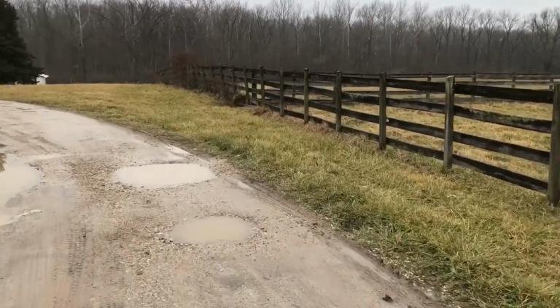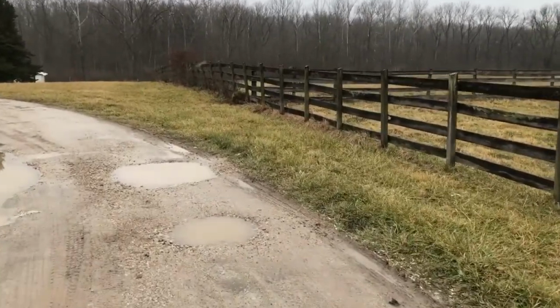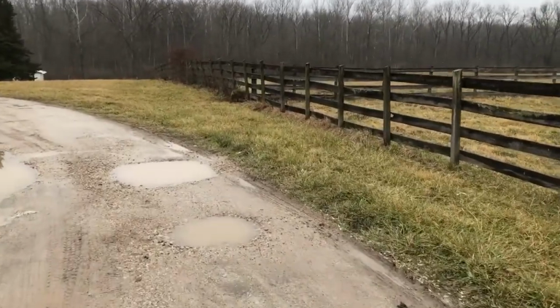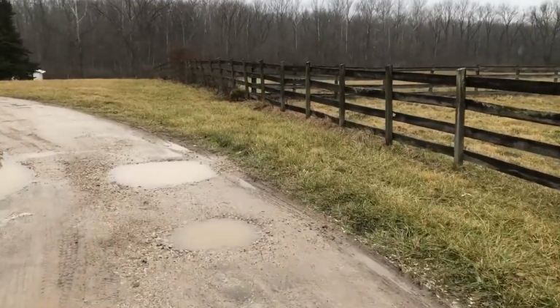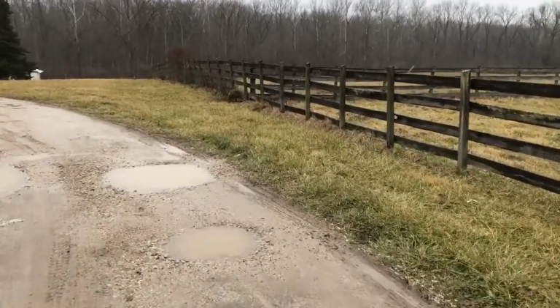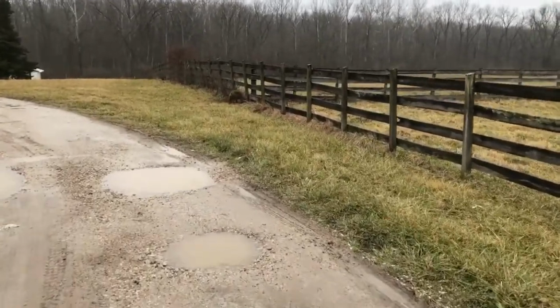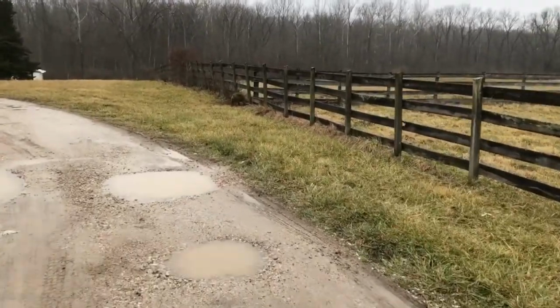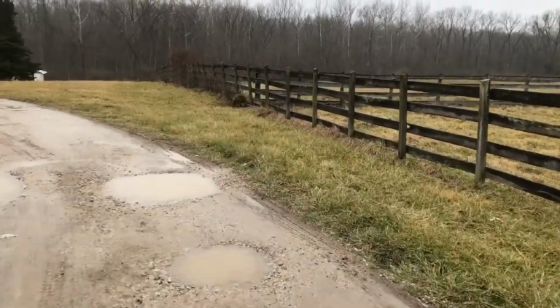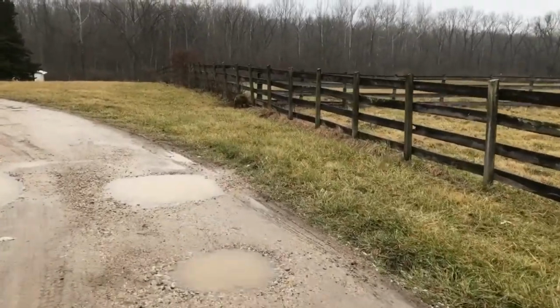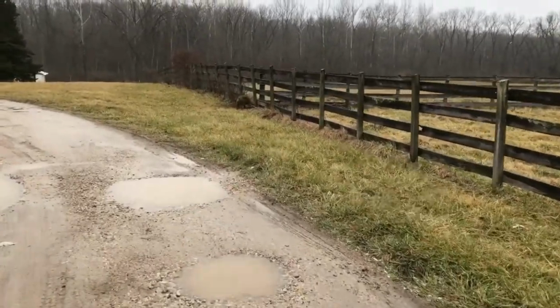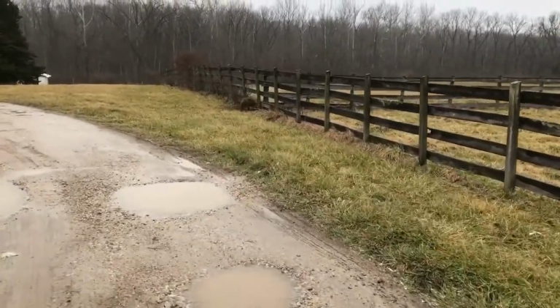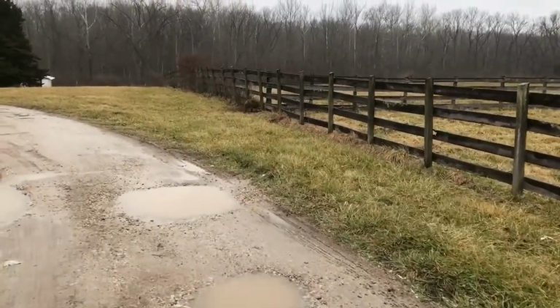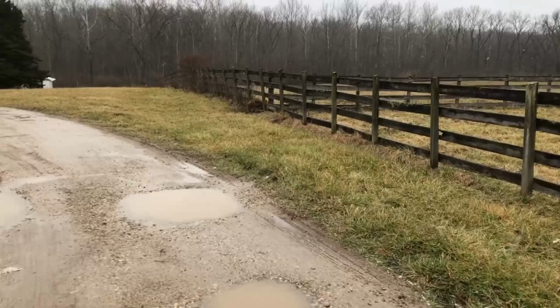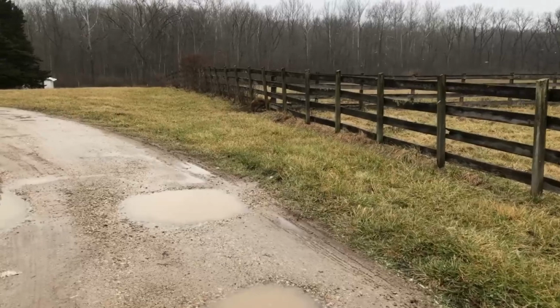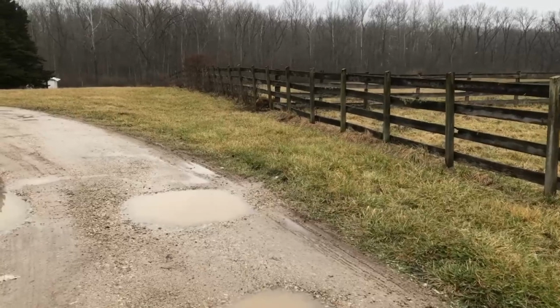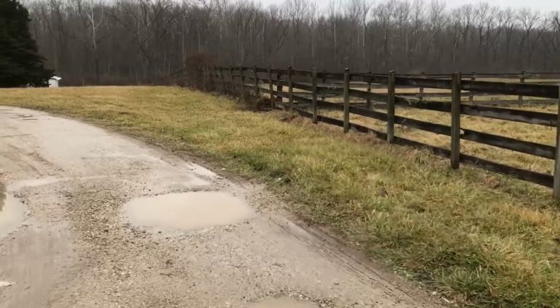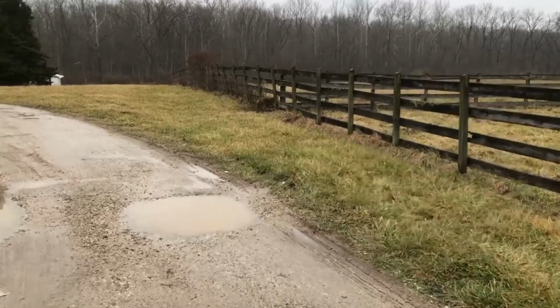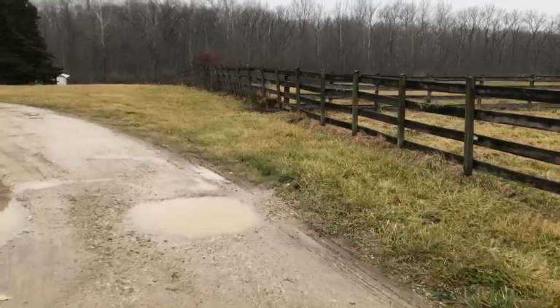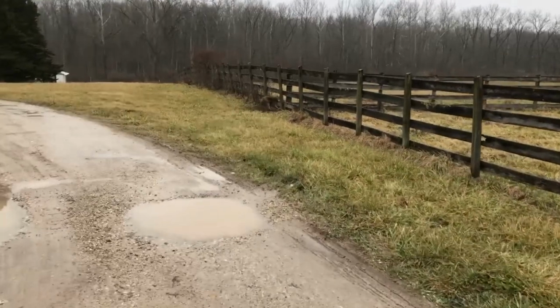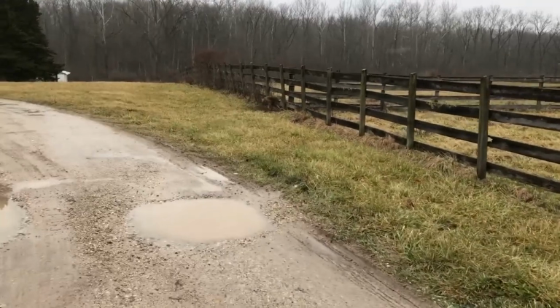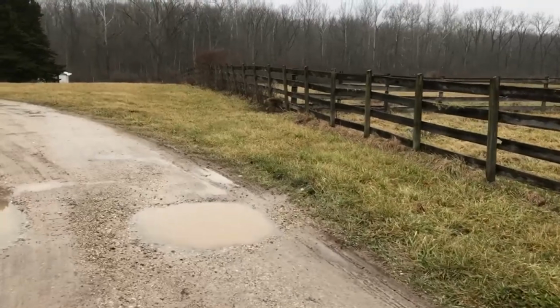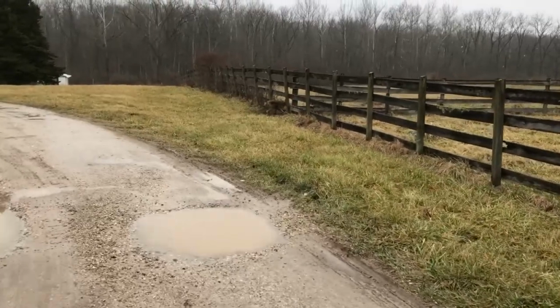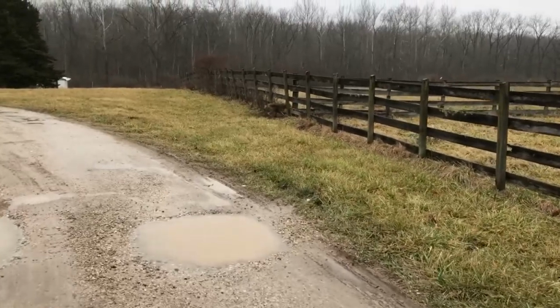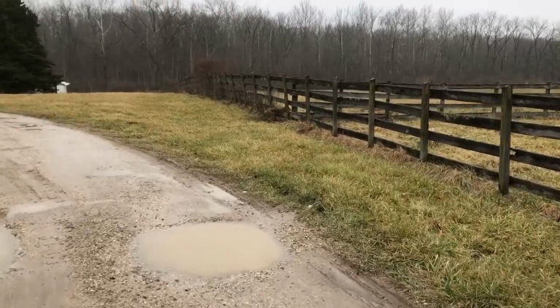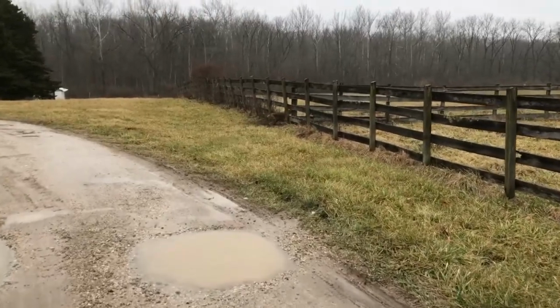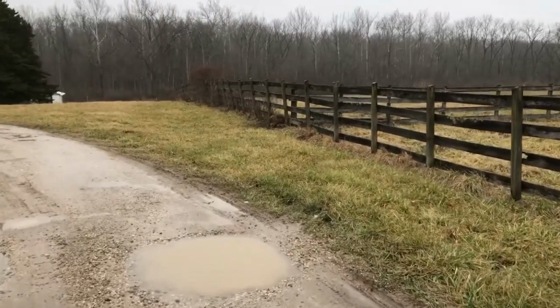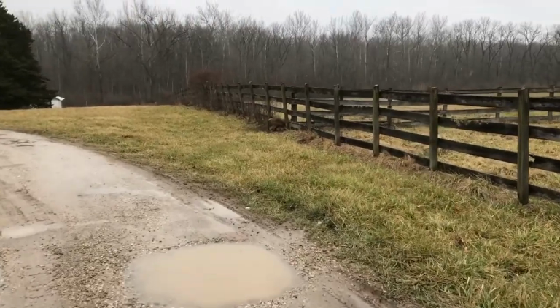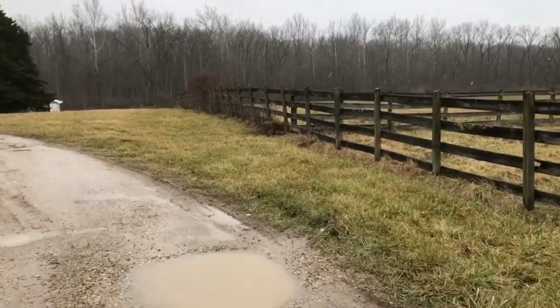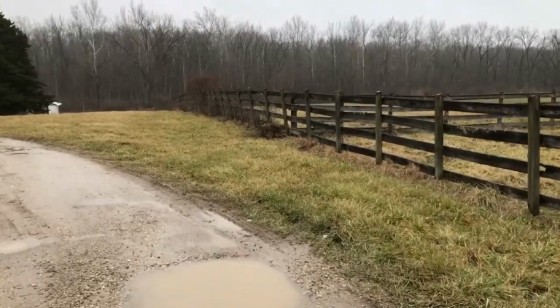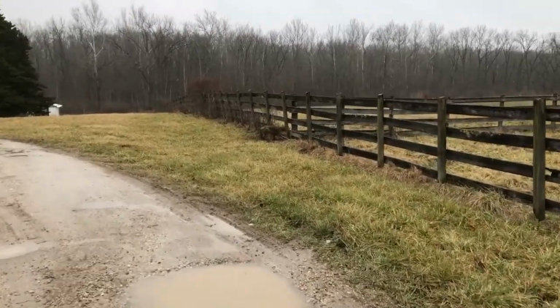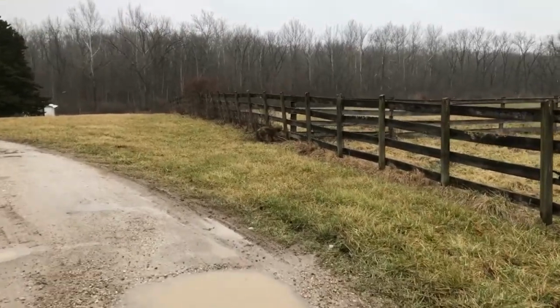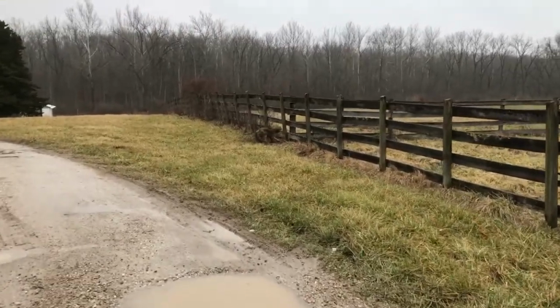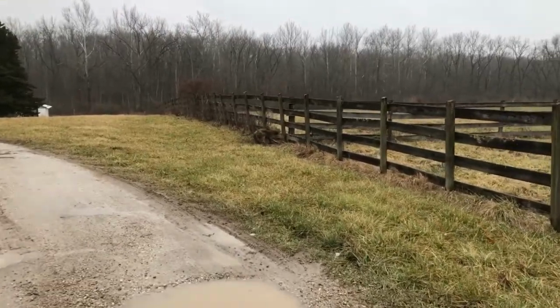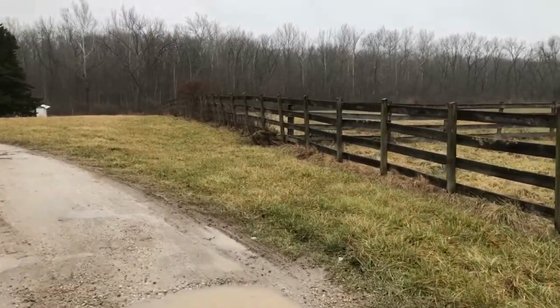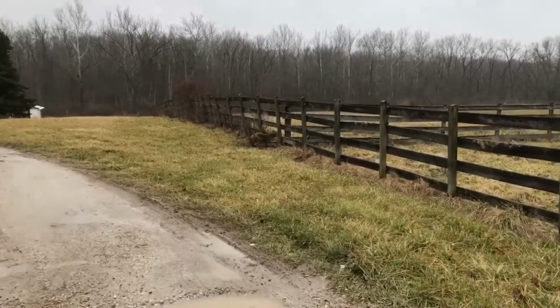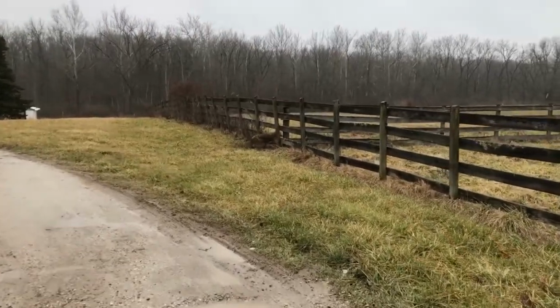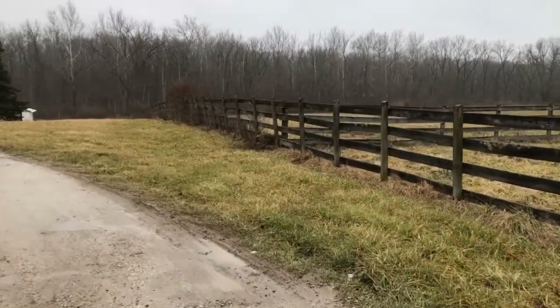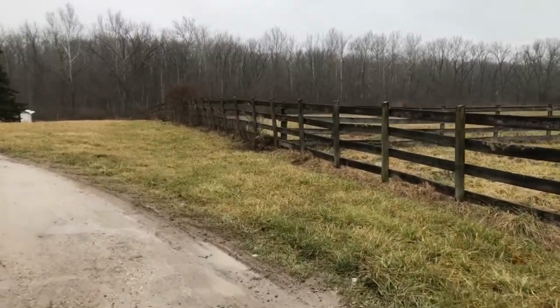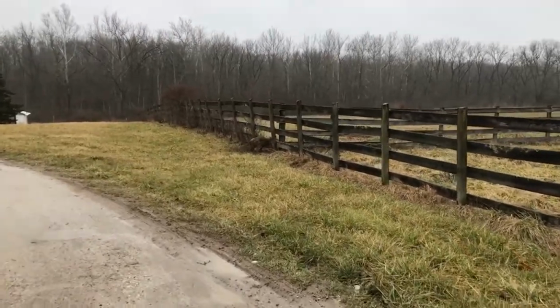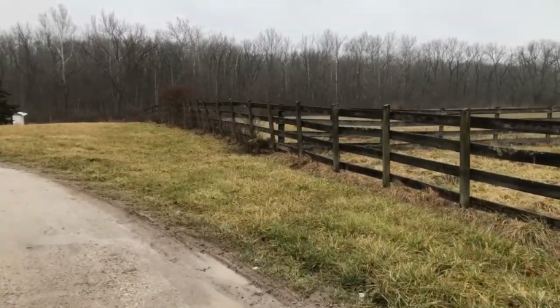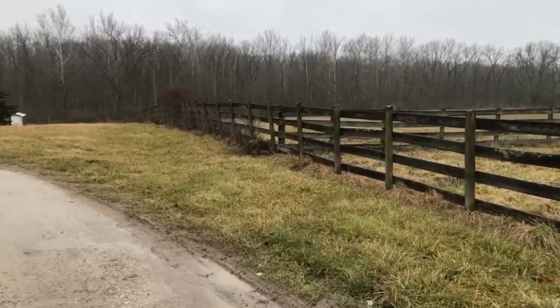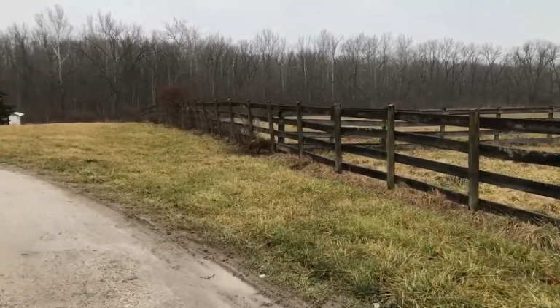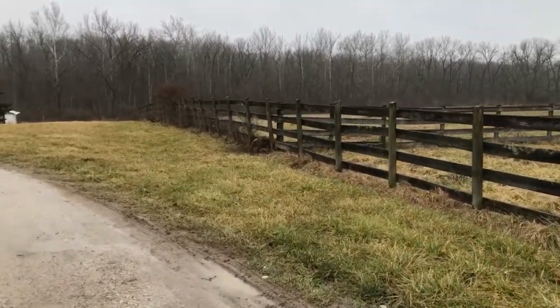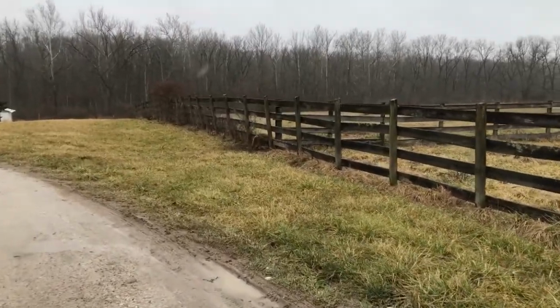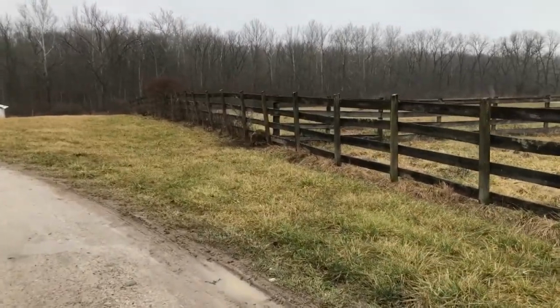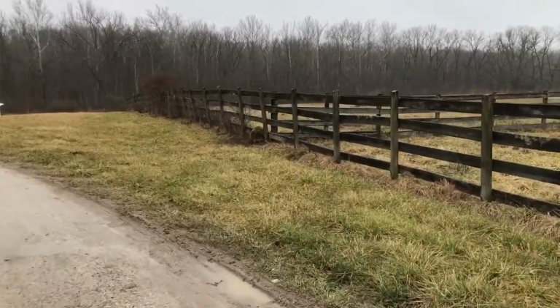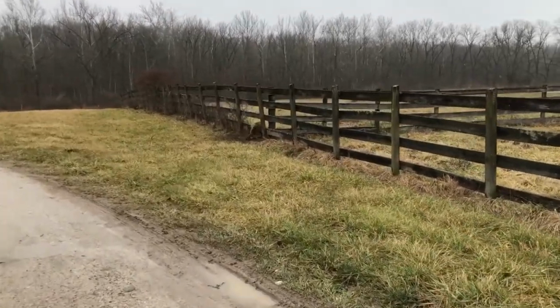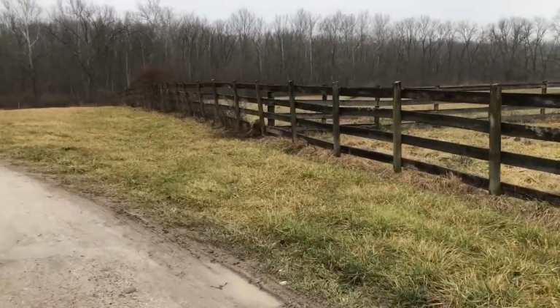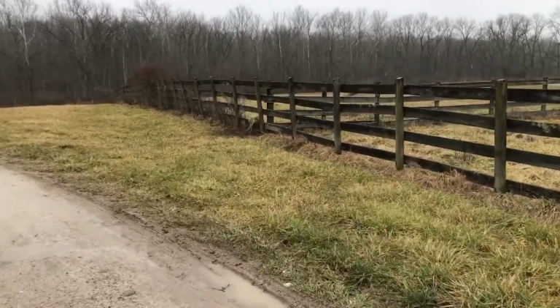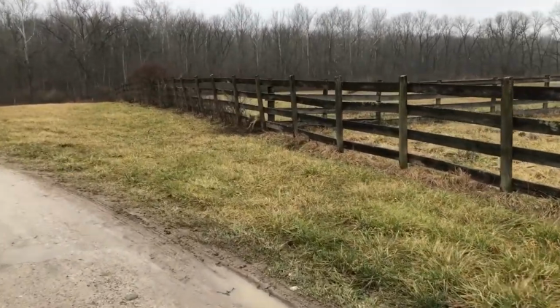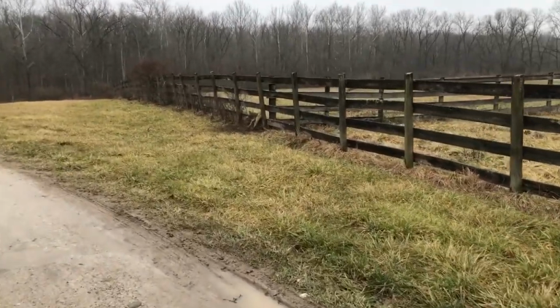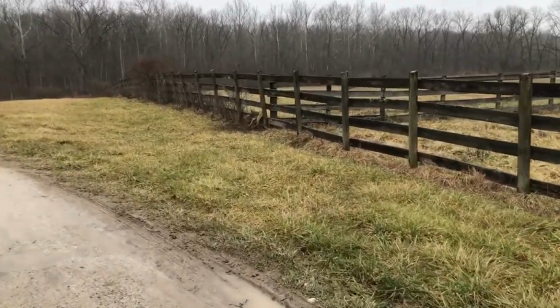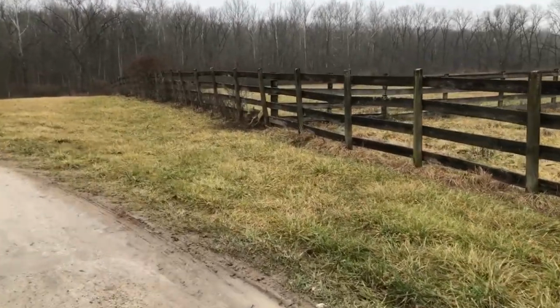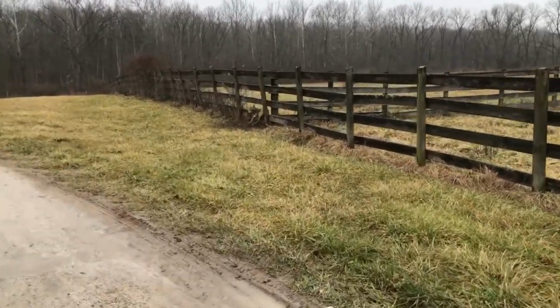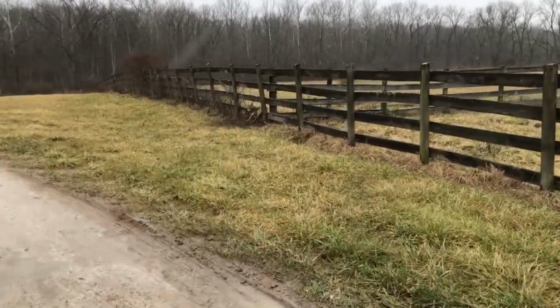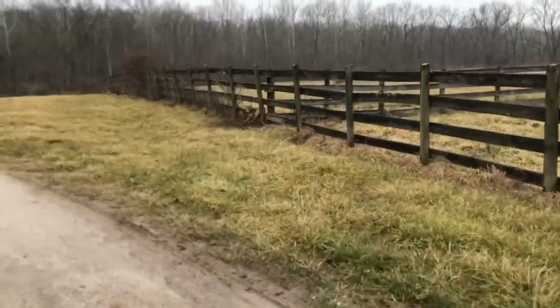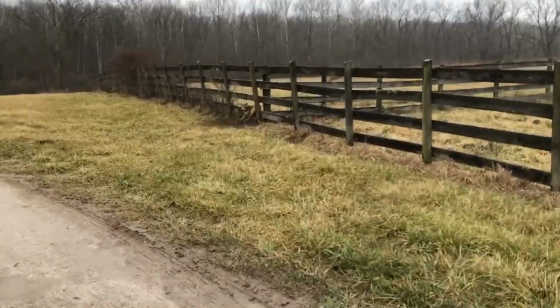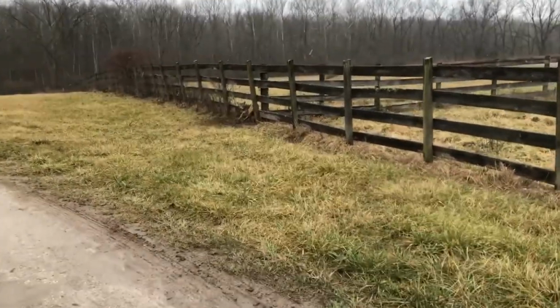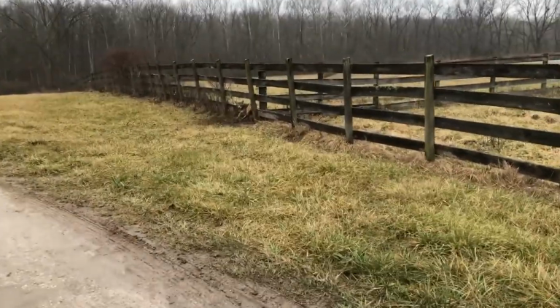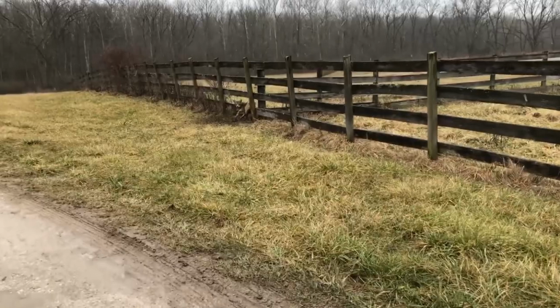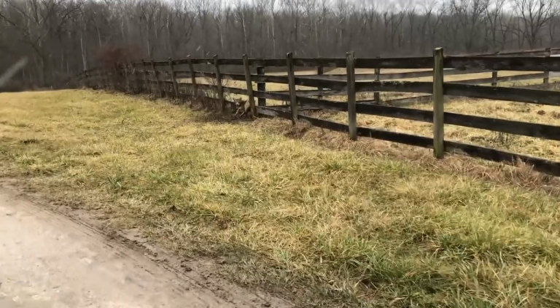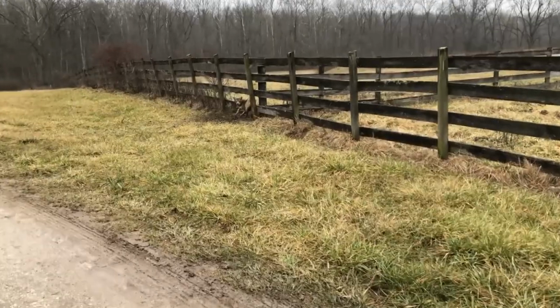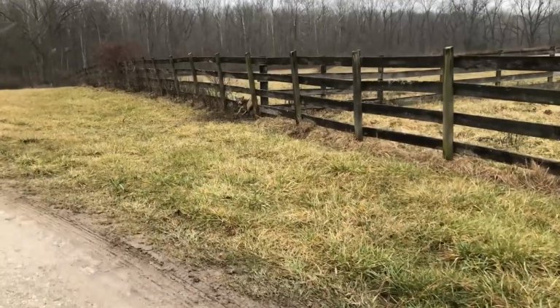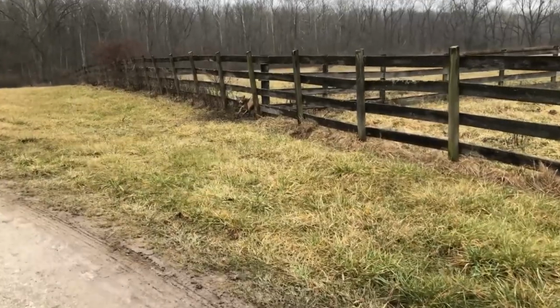I go up there every few days, check them, rework them, remake them as needed. I rebate and relure as well.